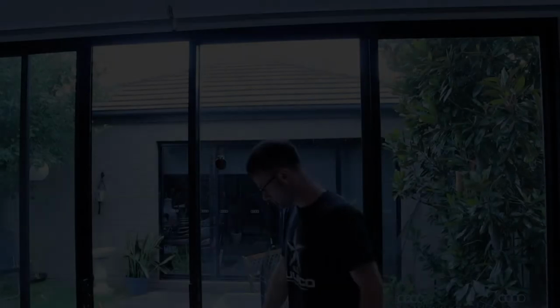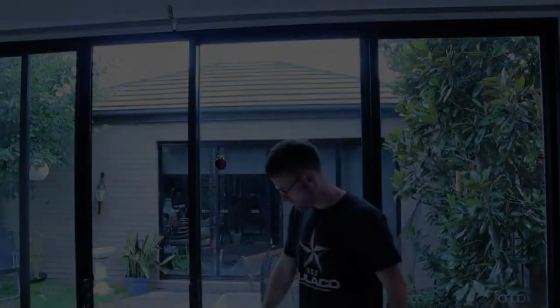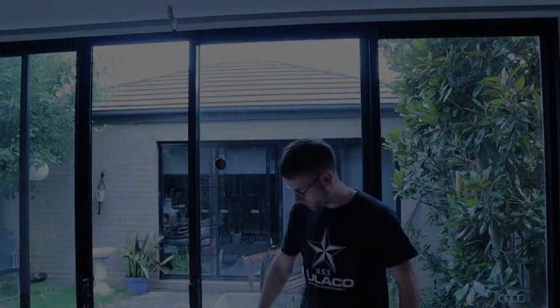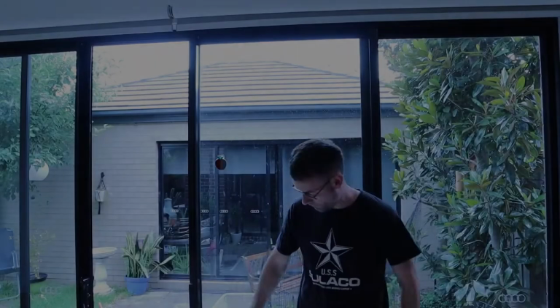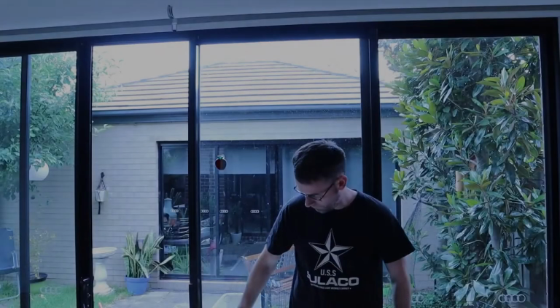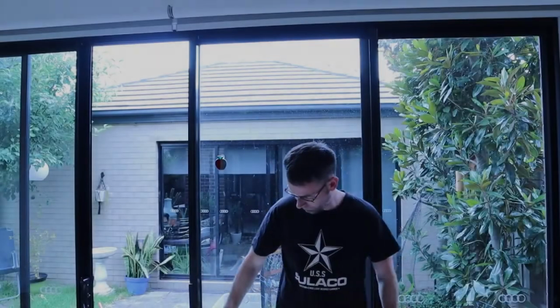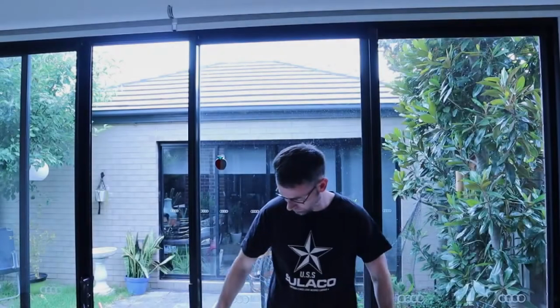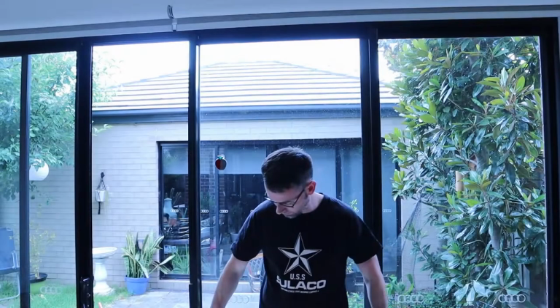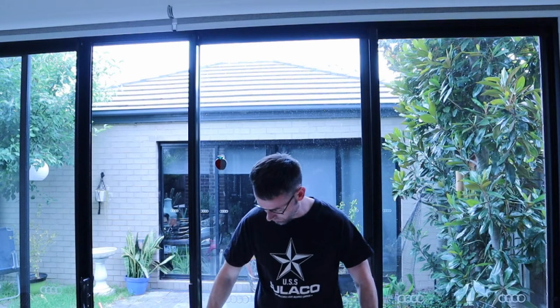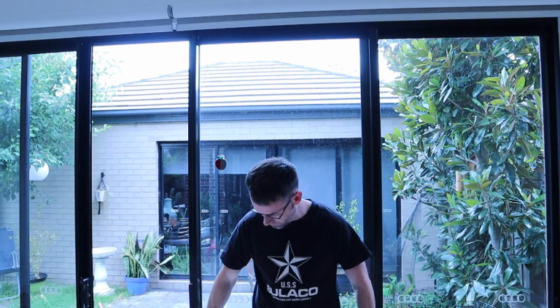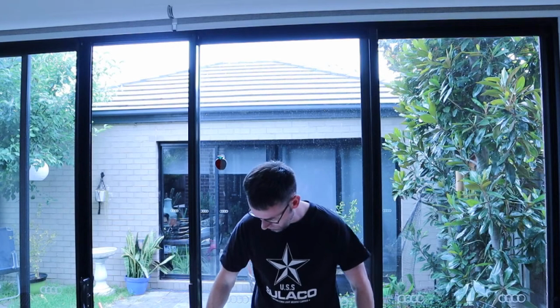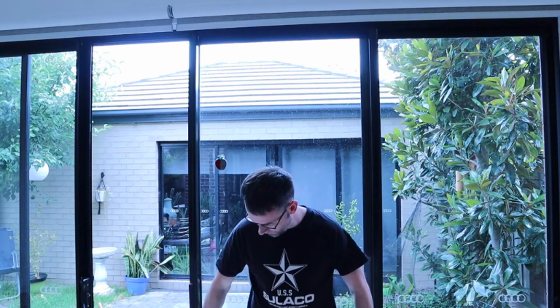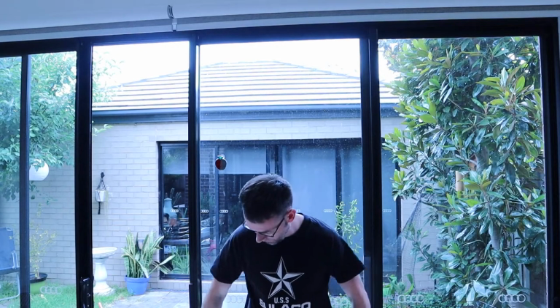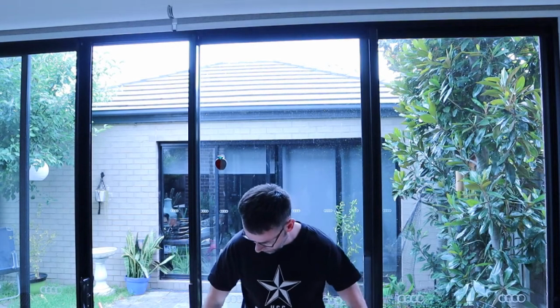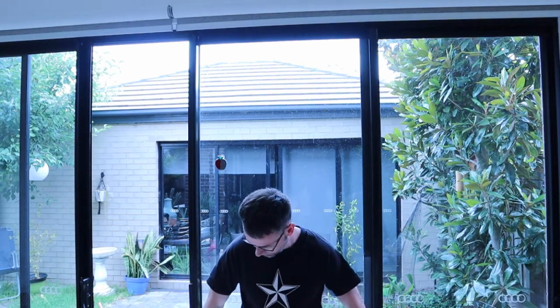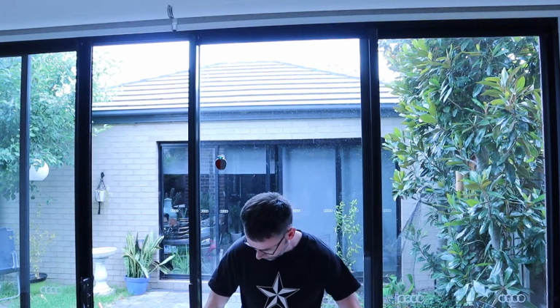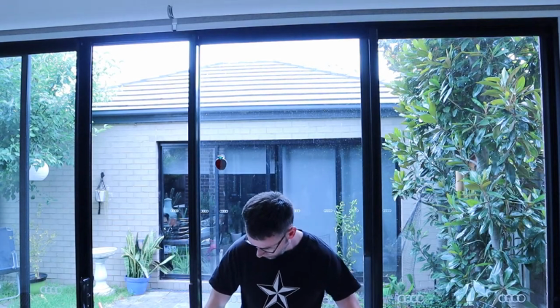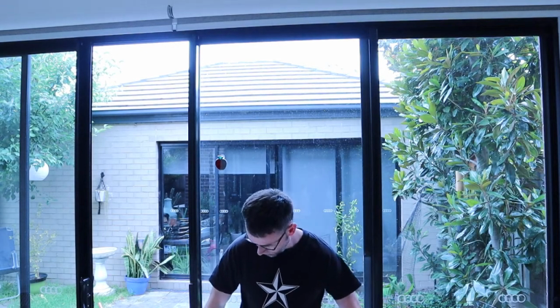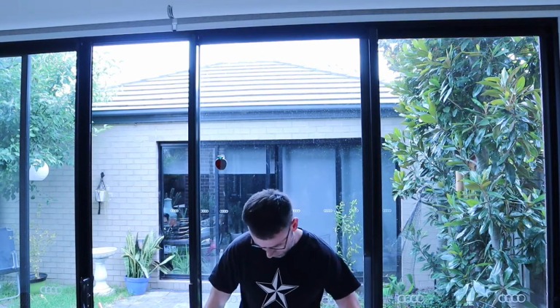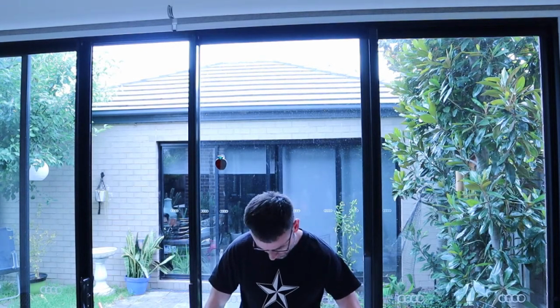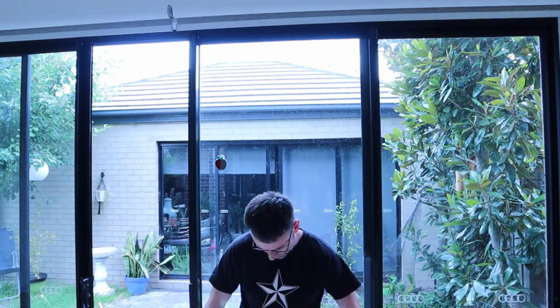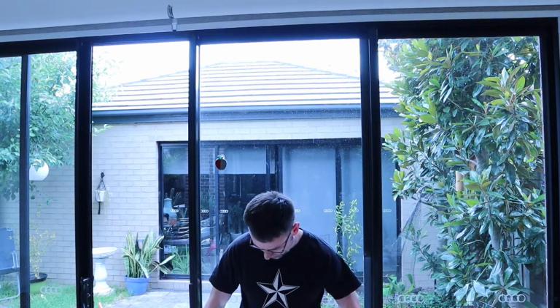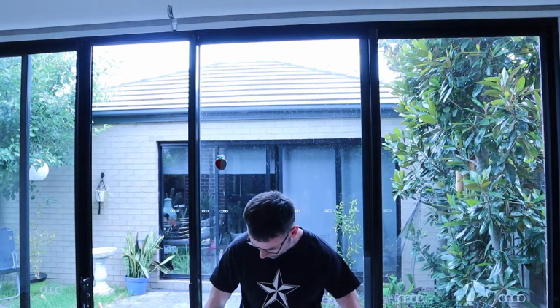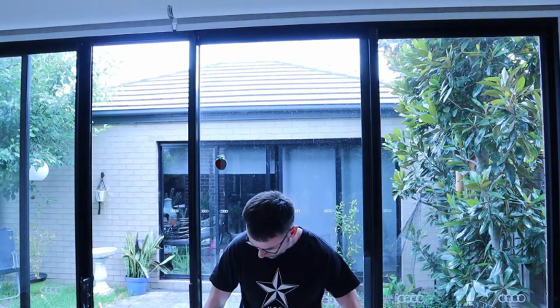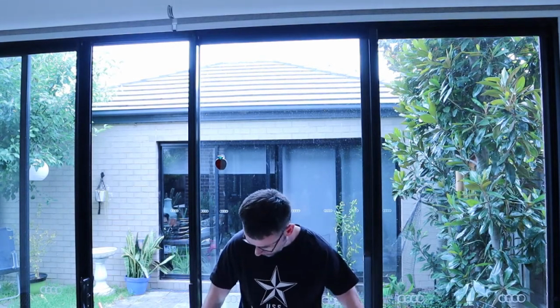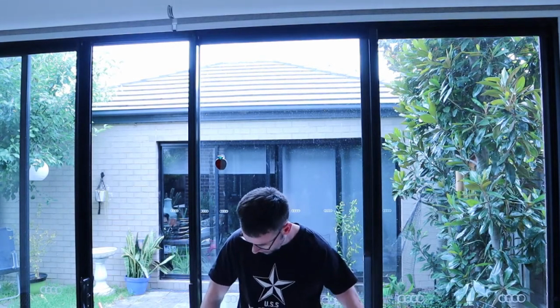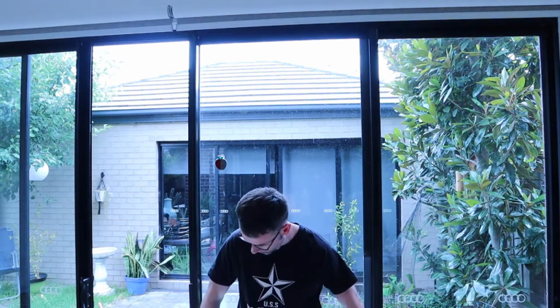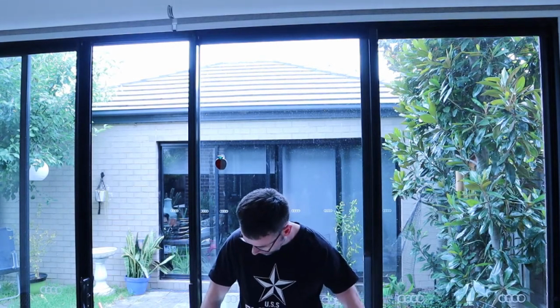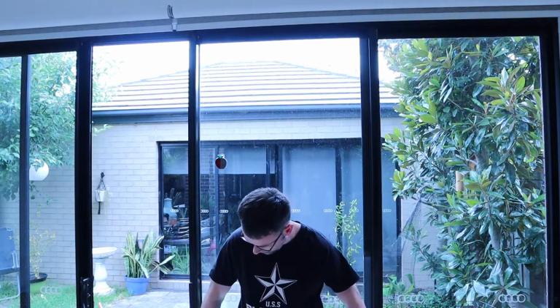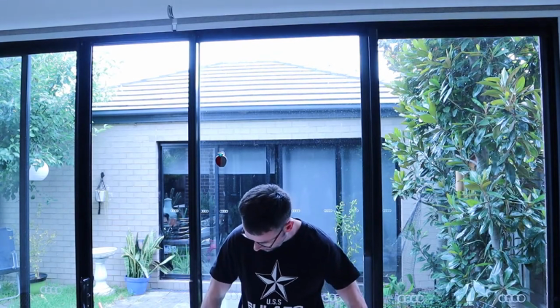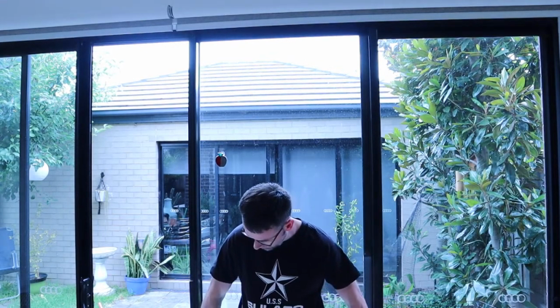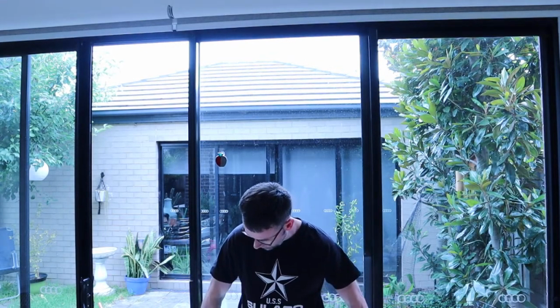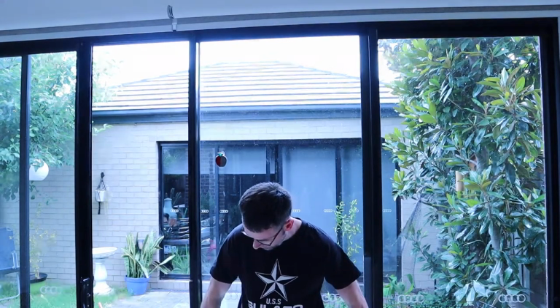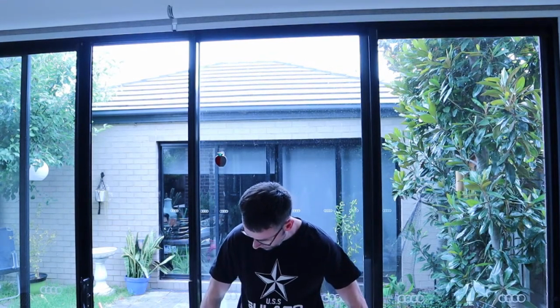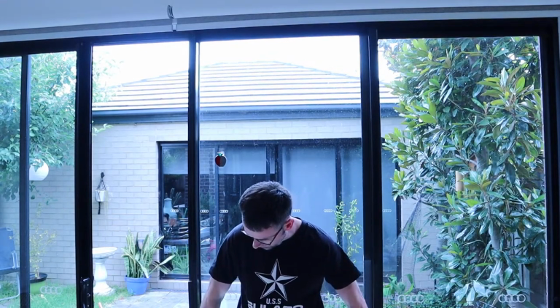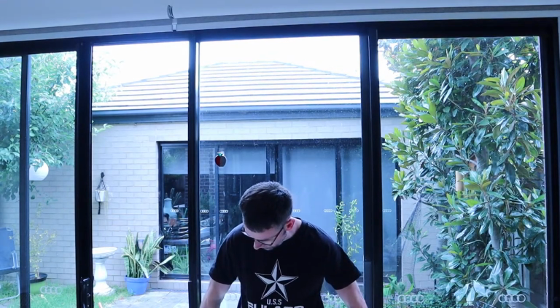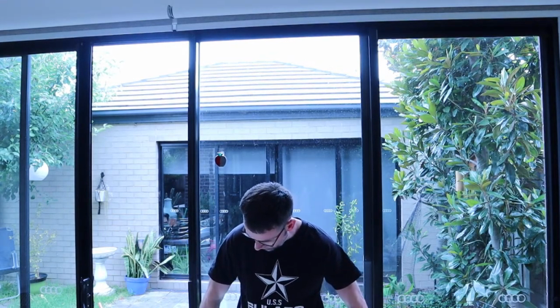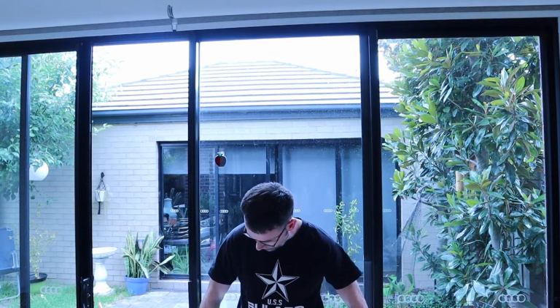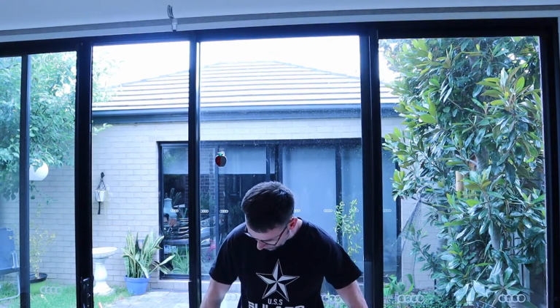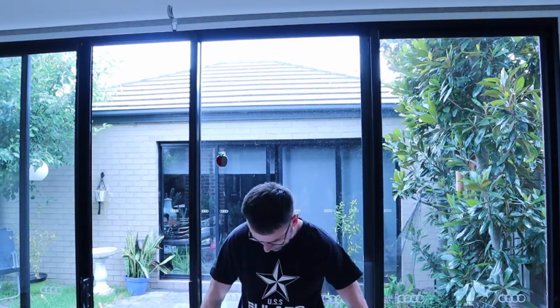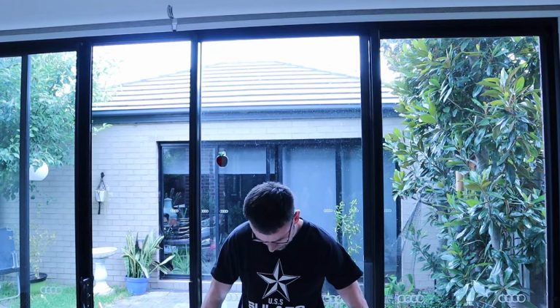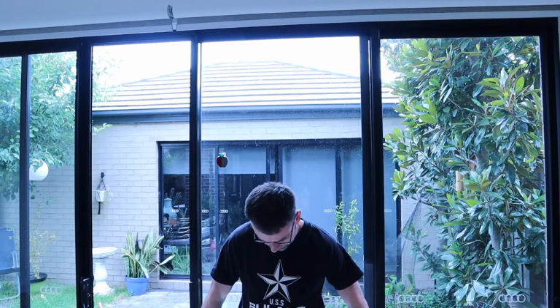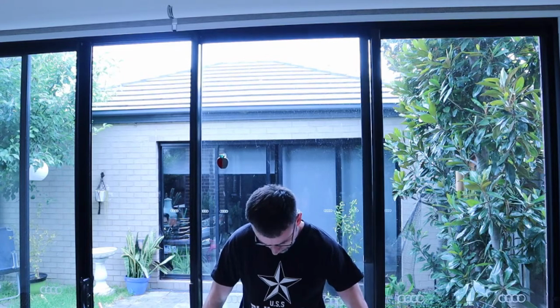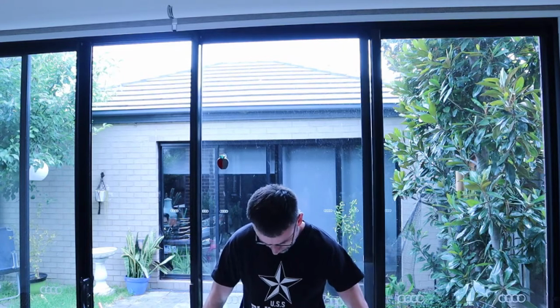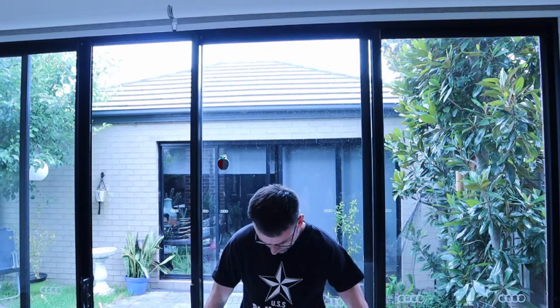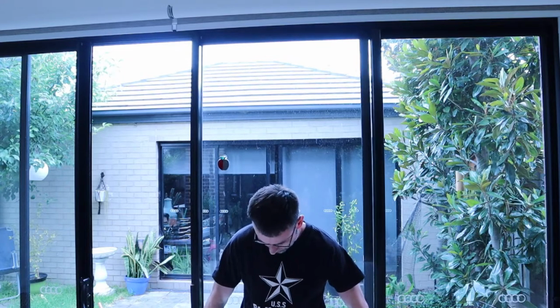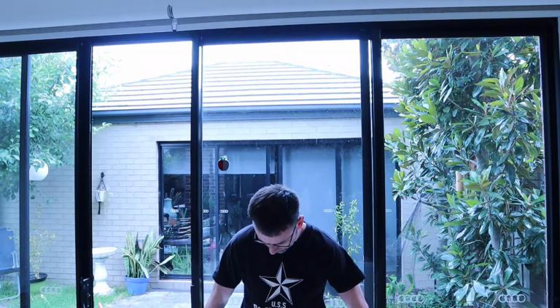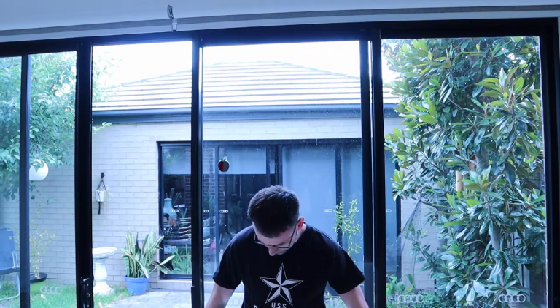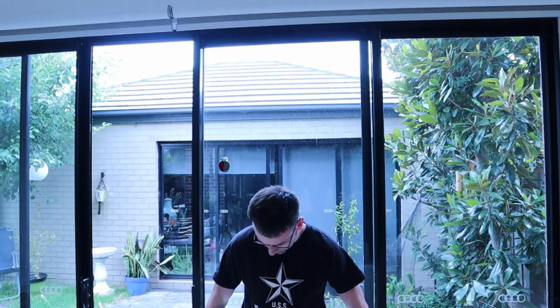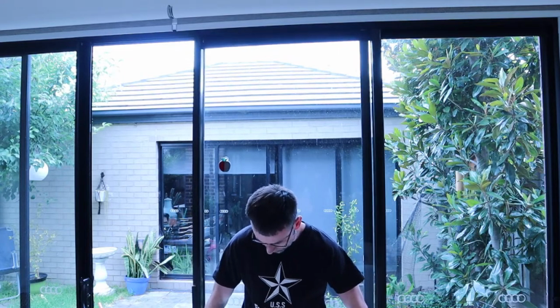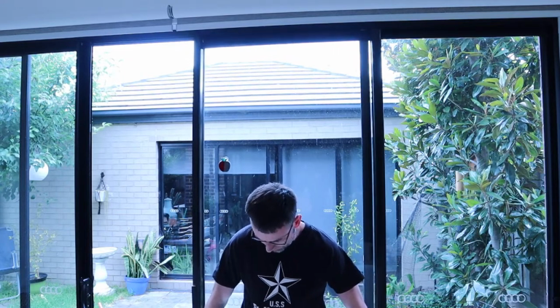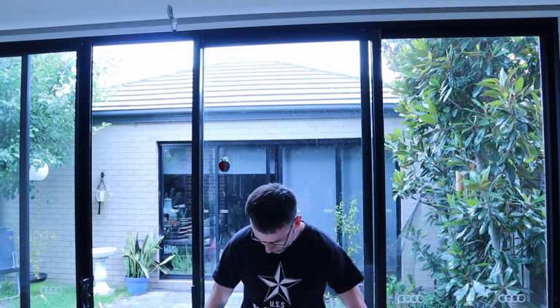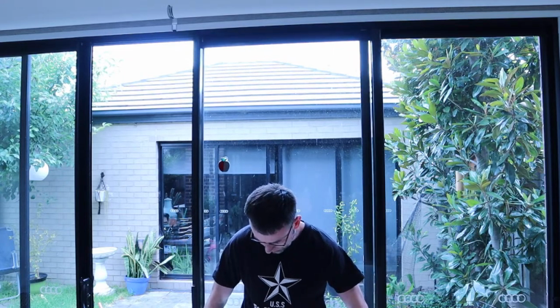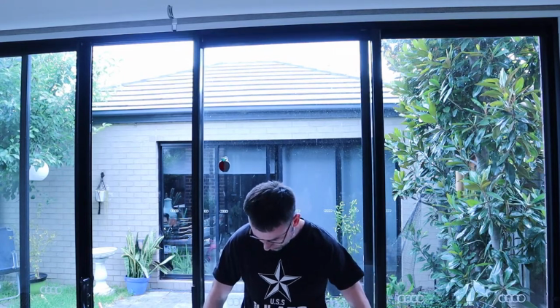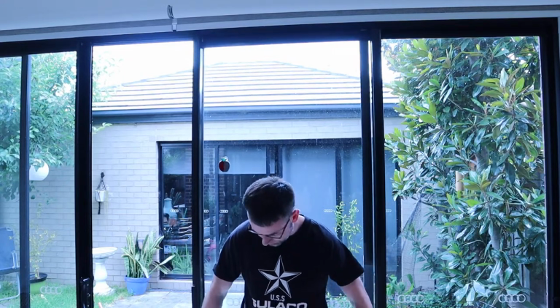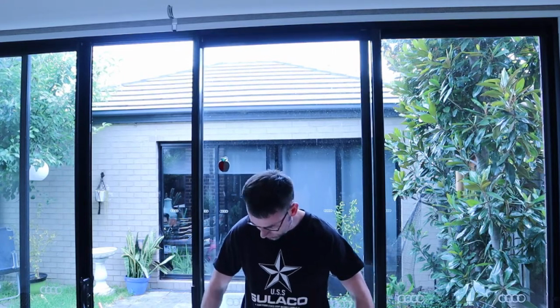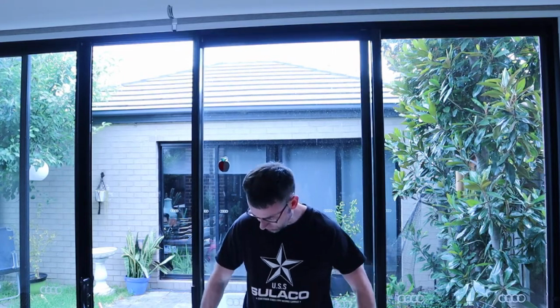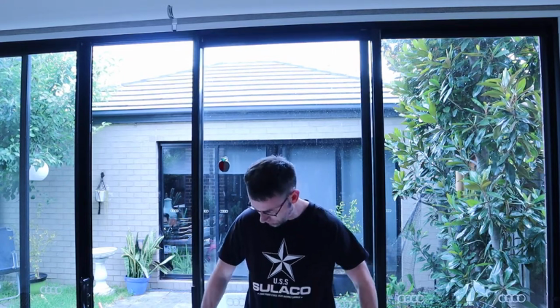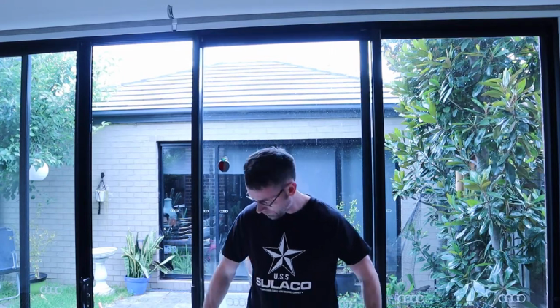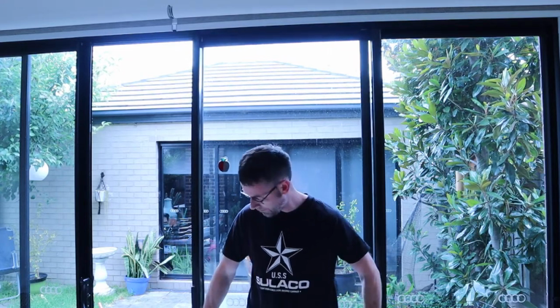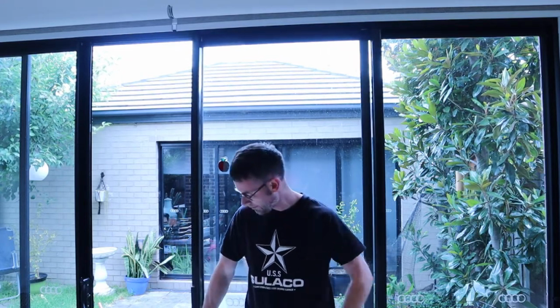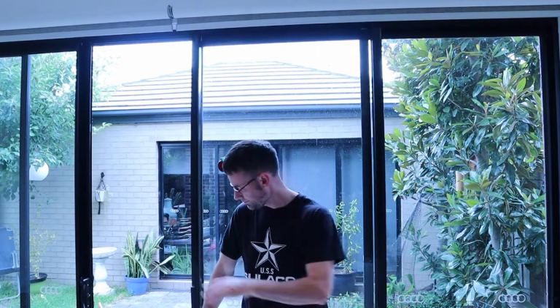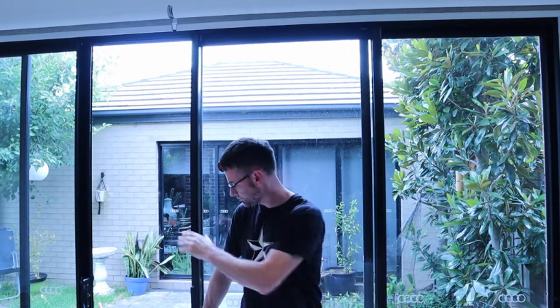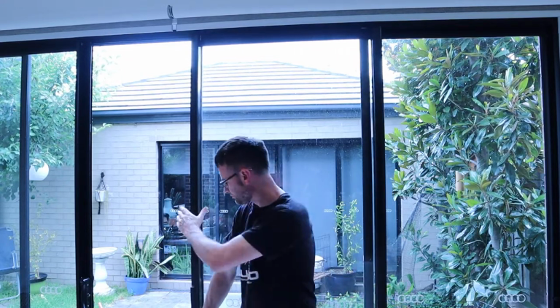First, you'll have to remove the door, so just lift up and pull out. These doors can be heavy, so you may need an extra pair of hands to help.